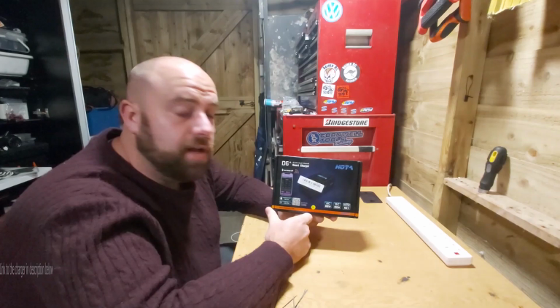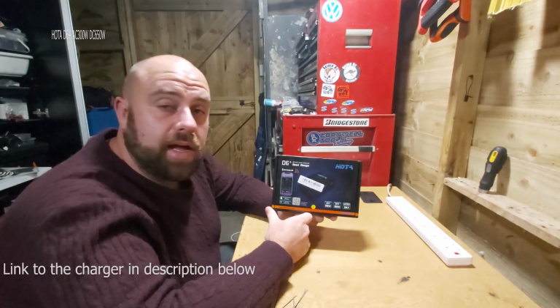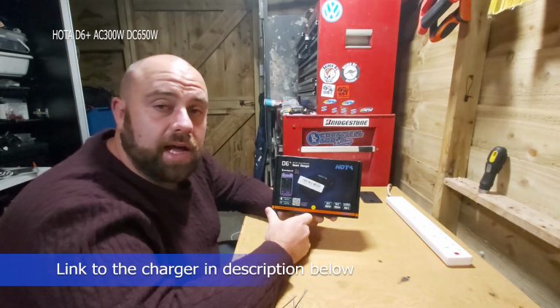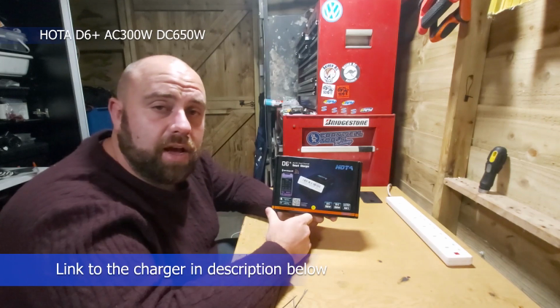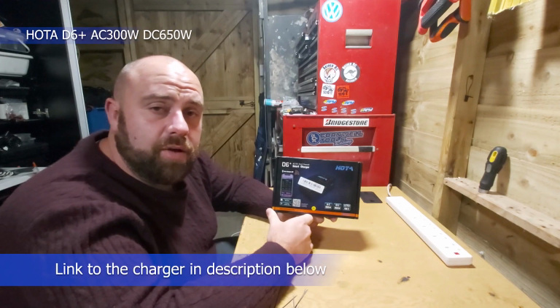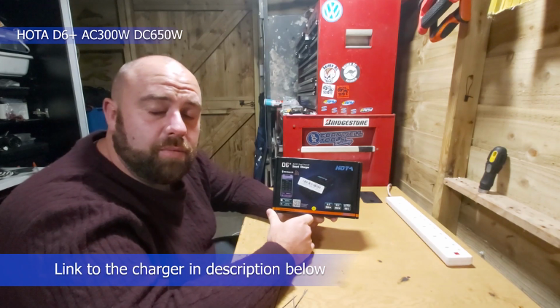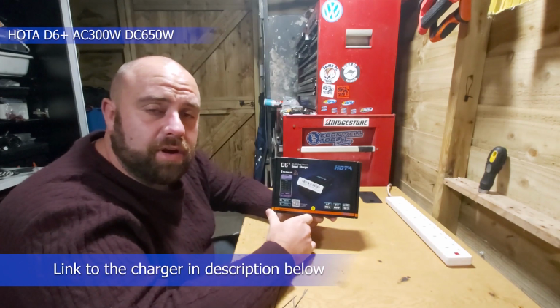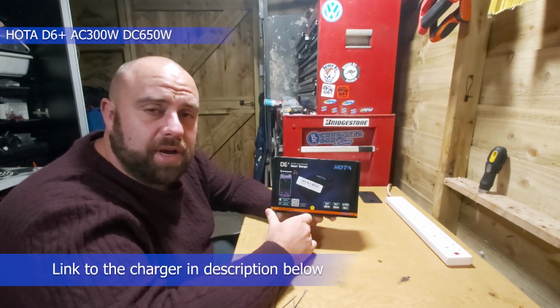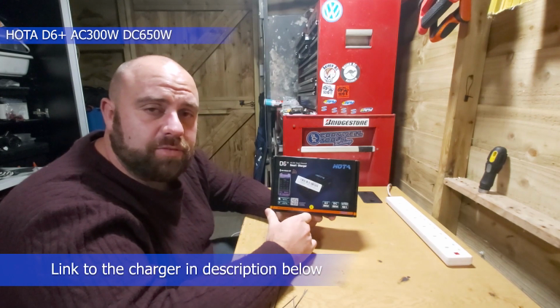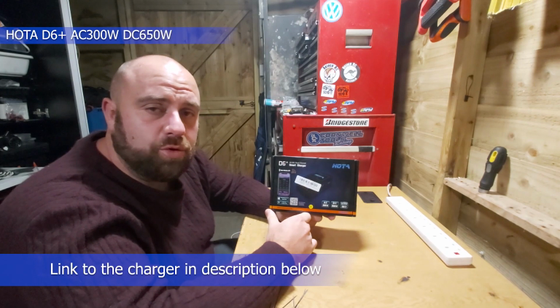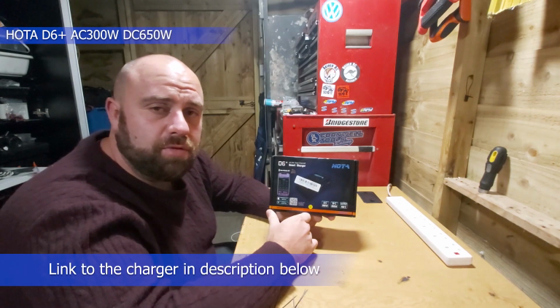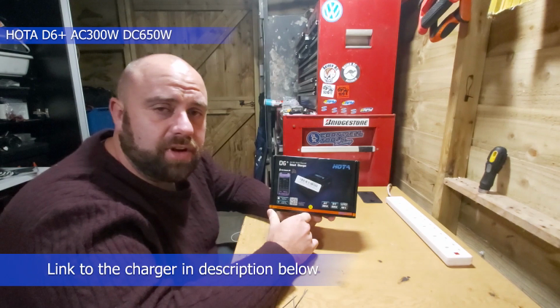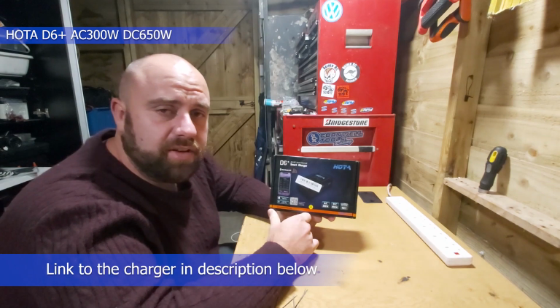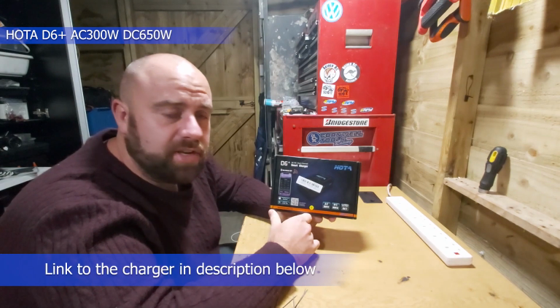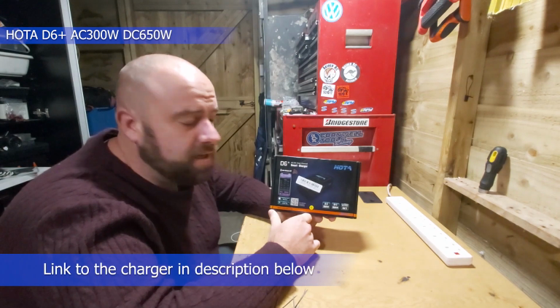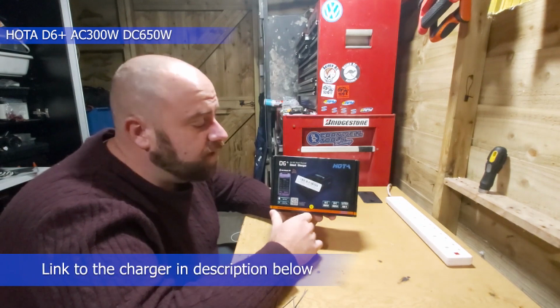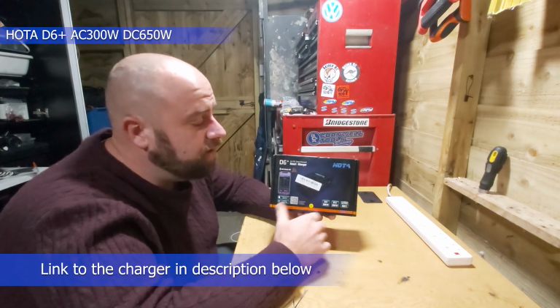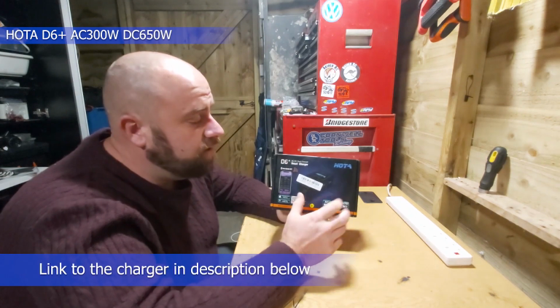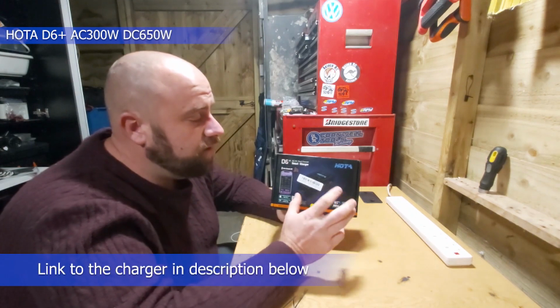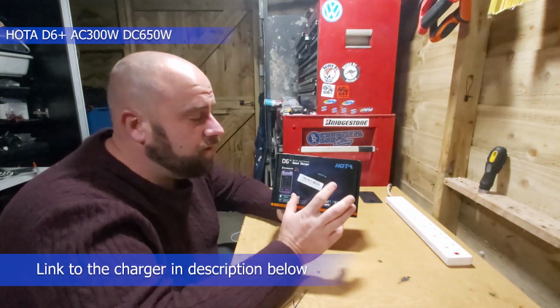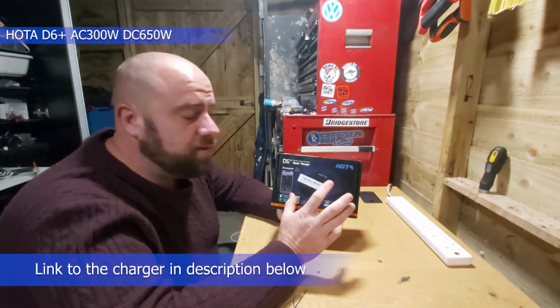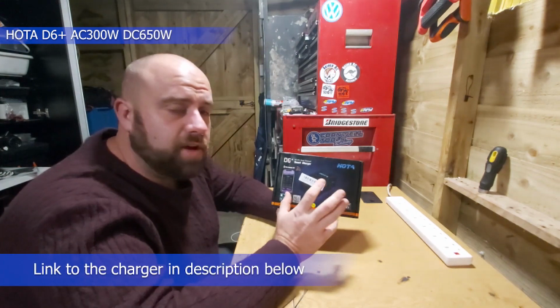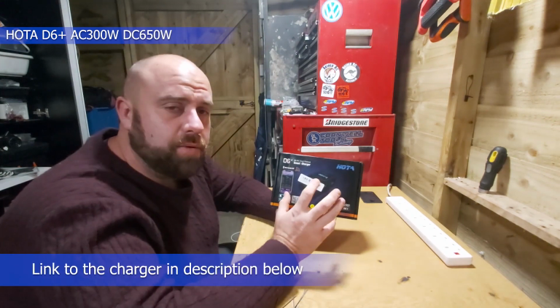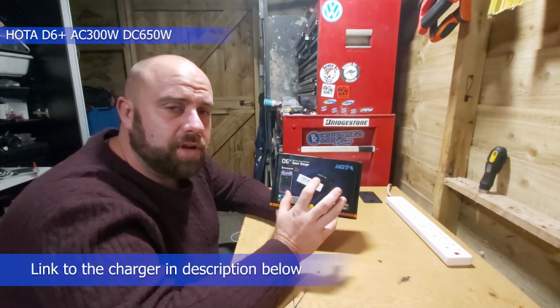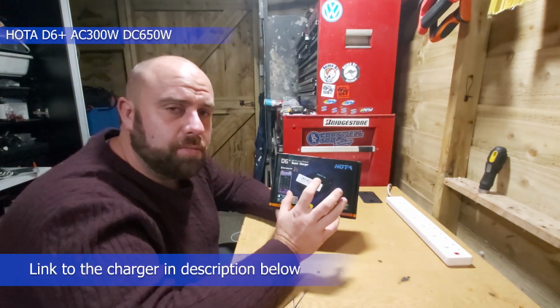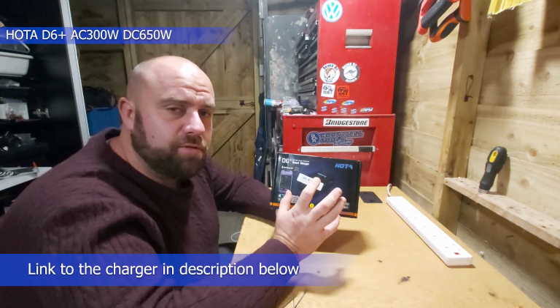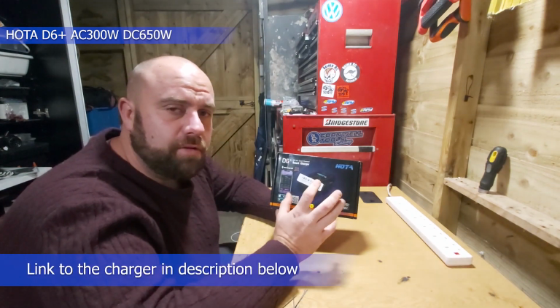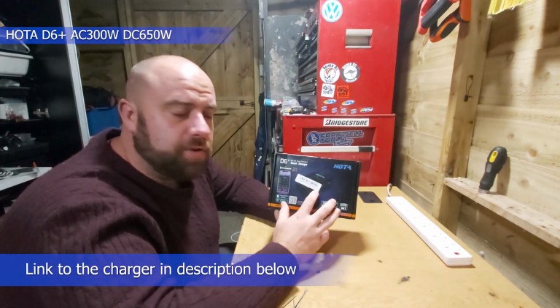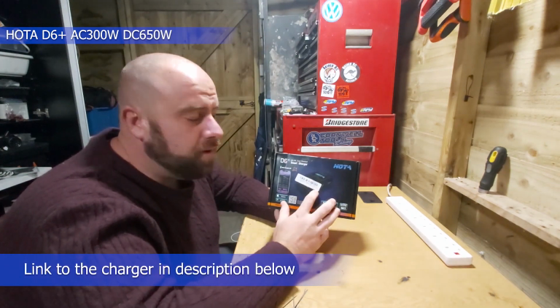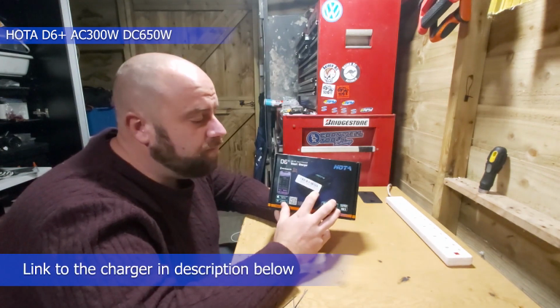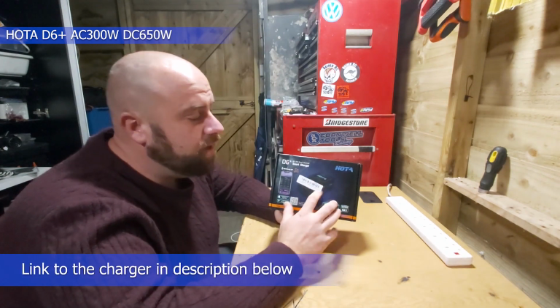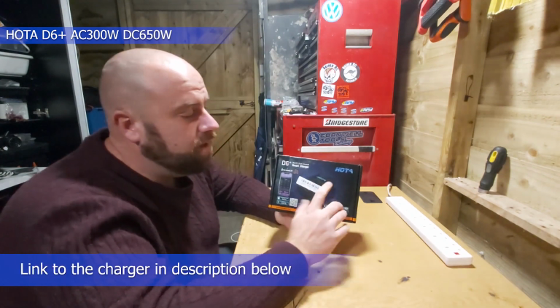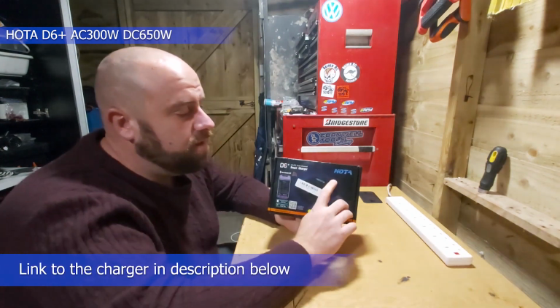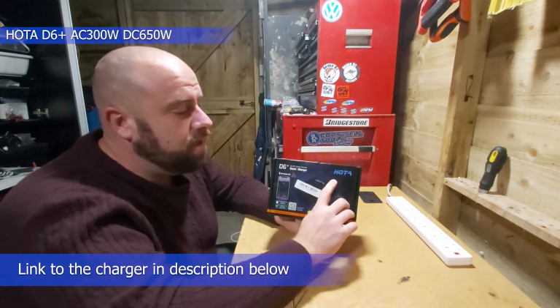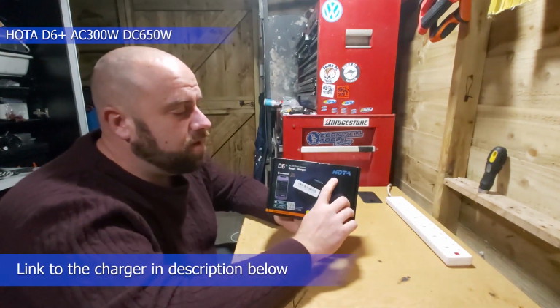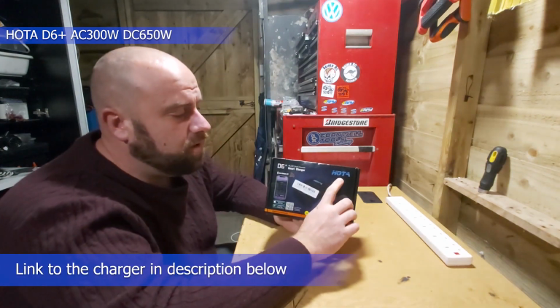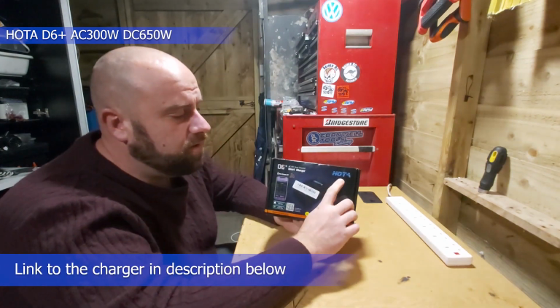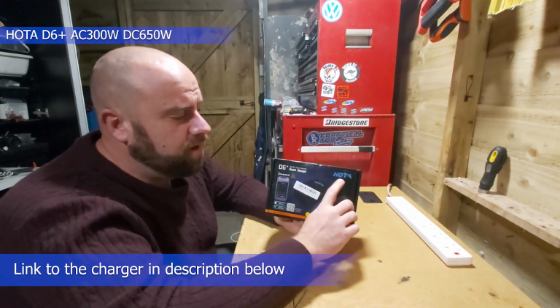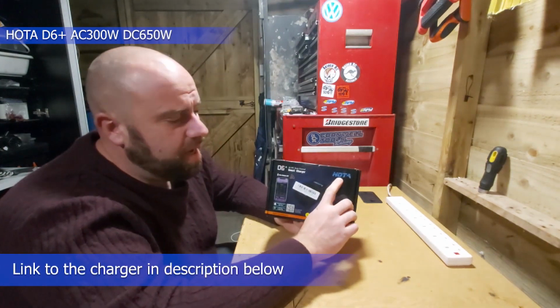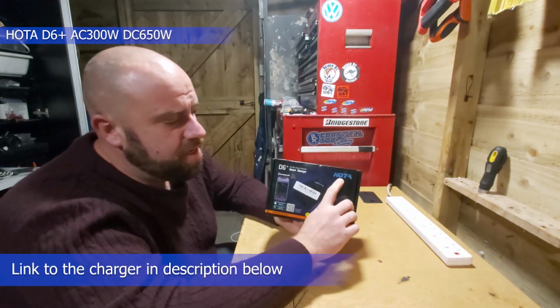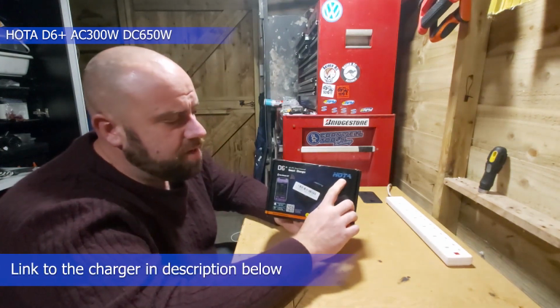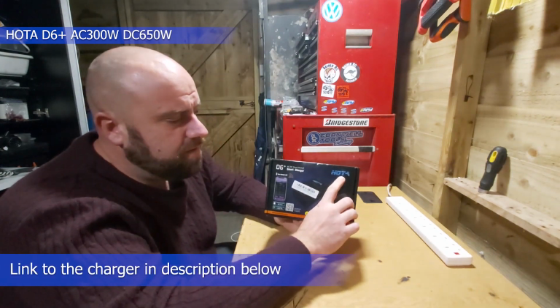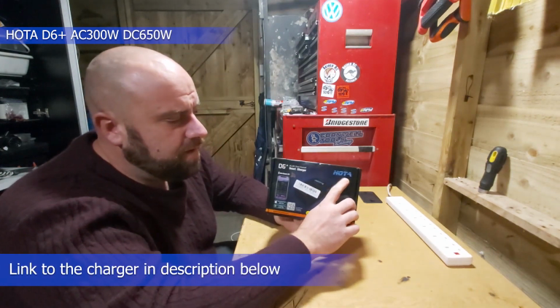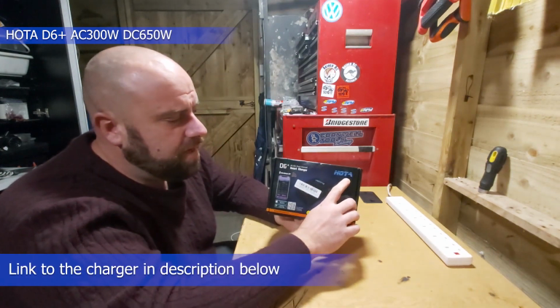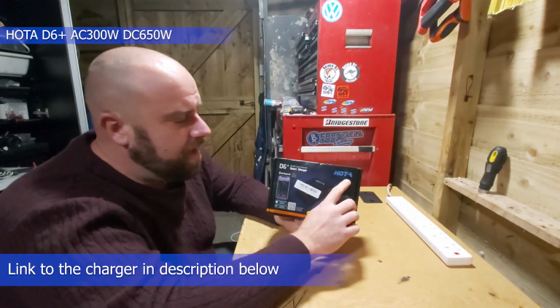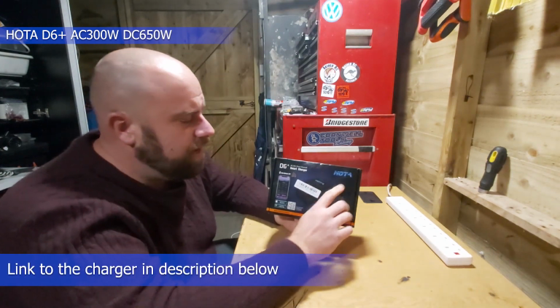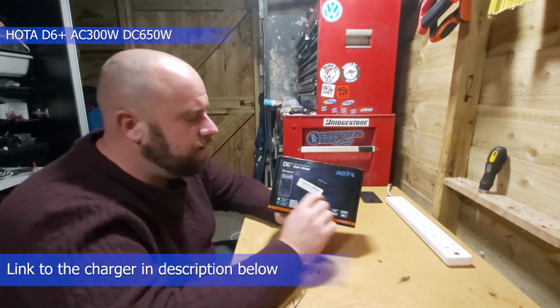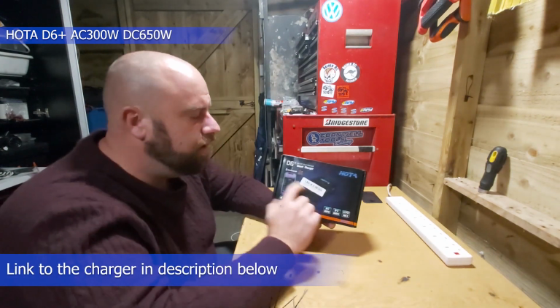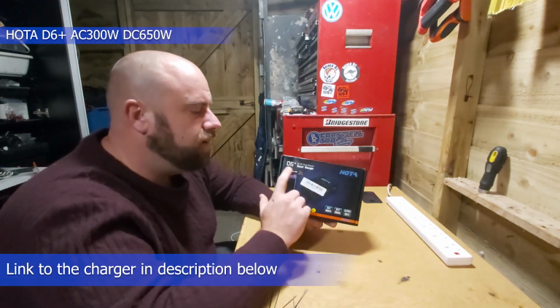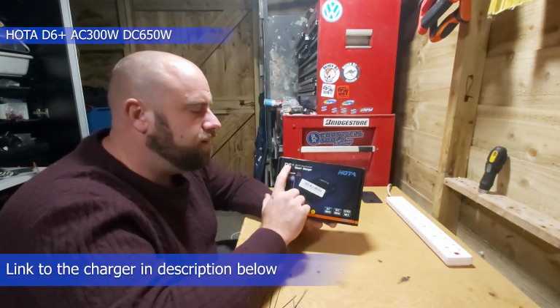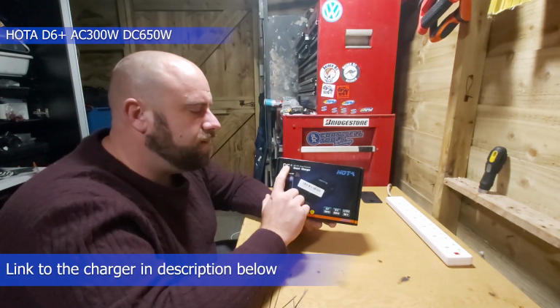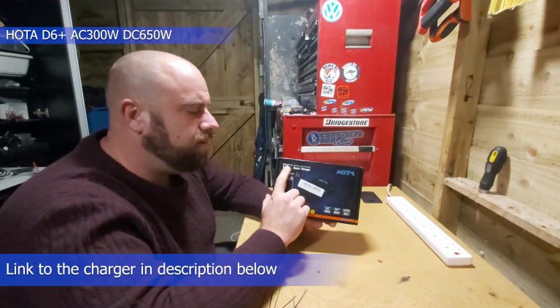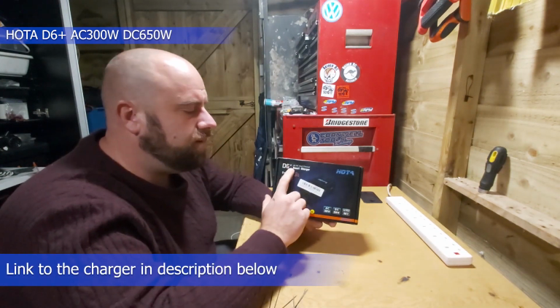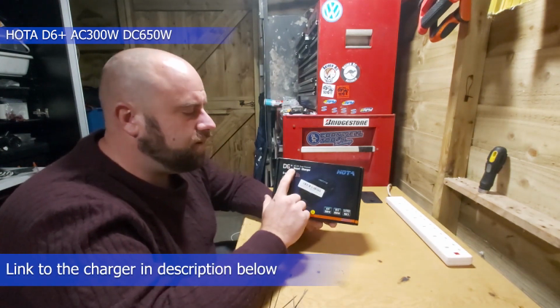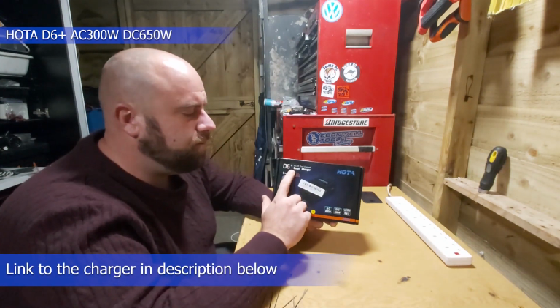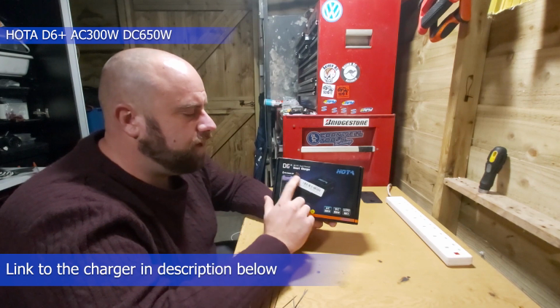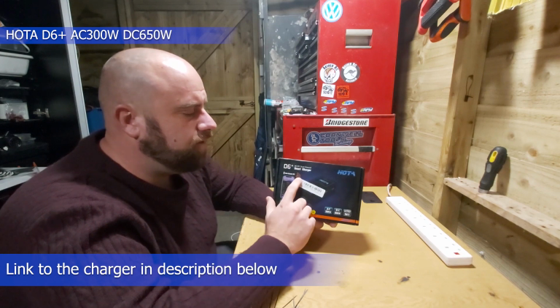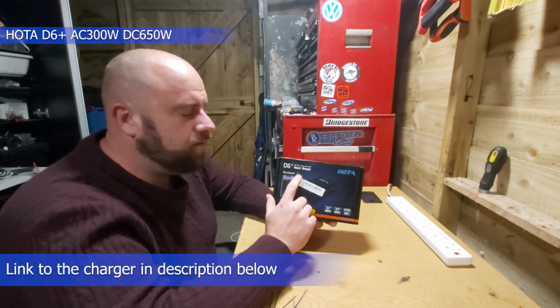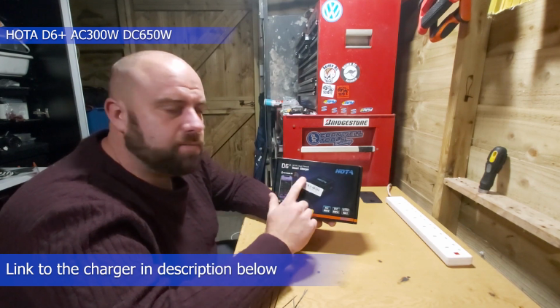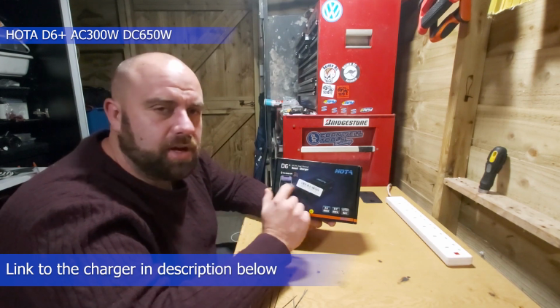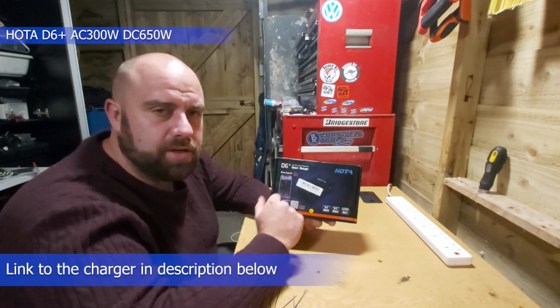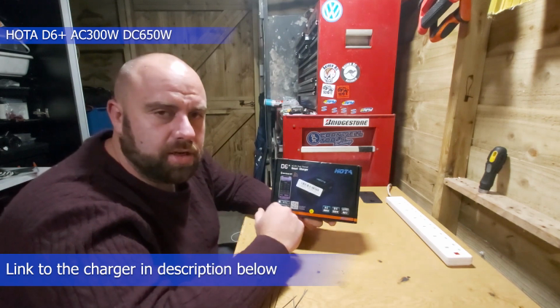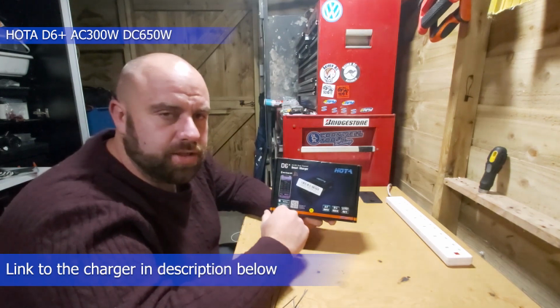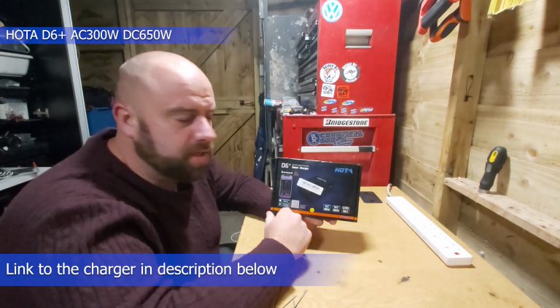Hello and welcome back to Bournemouth RC. So tonight we're going to be reviewing the HOTA D6 Plus Smart Charger.